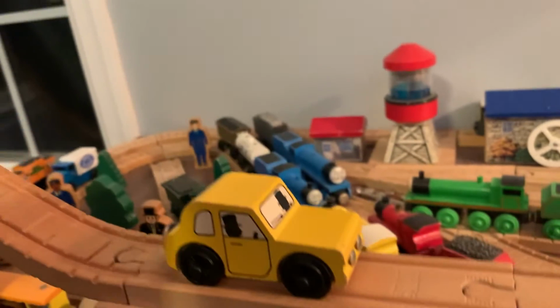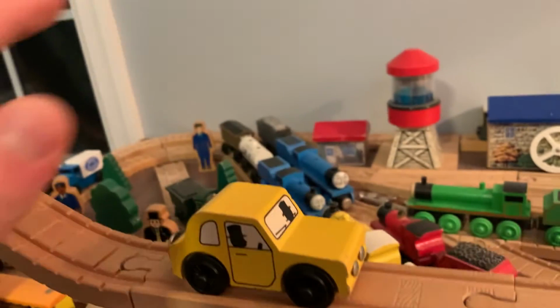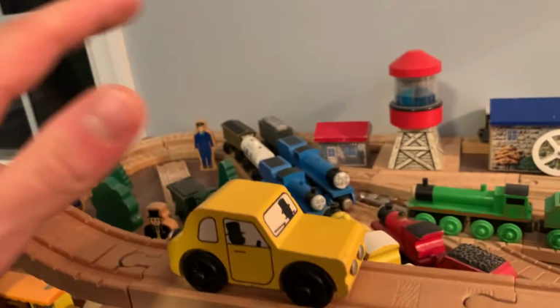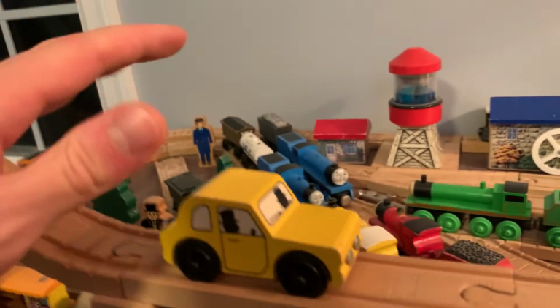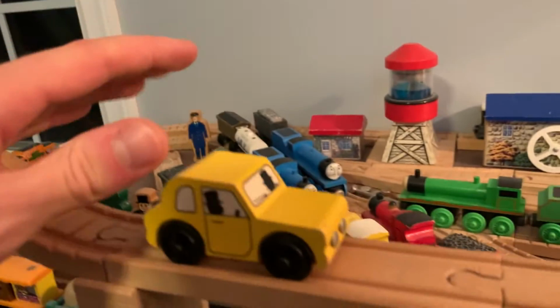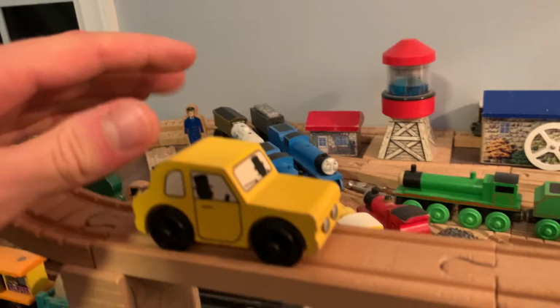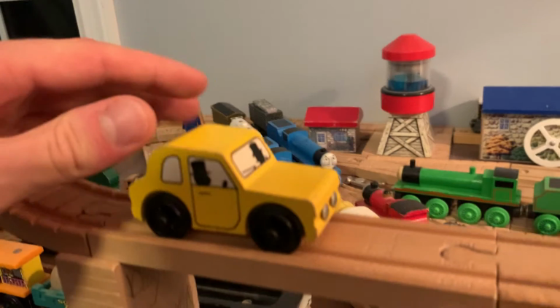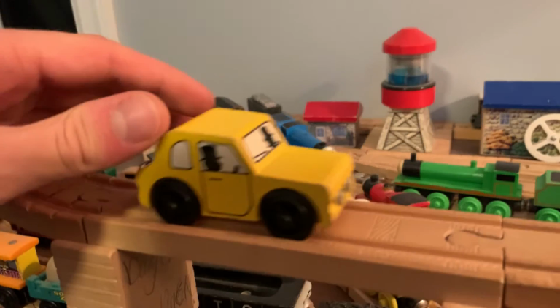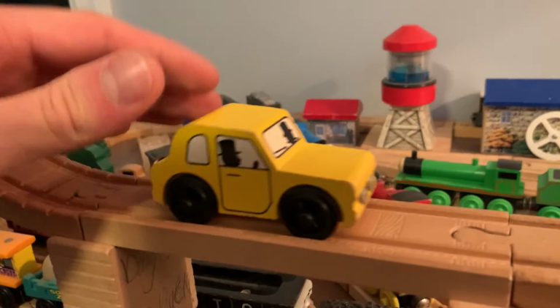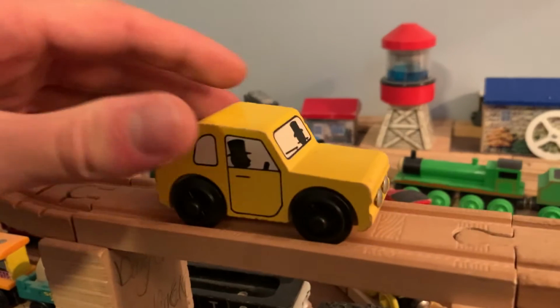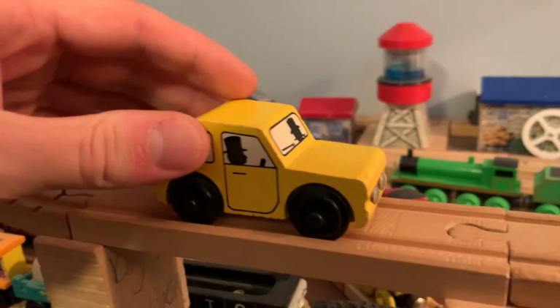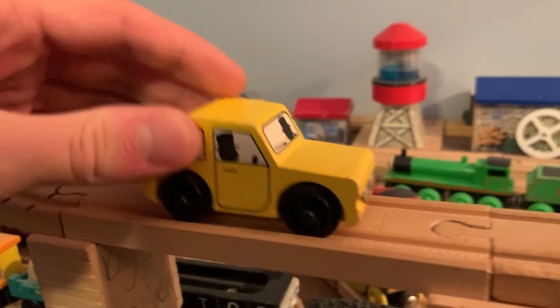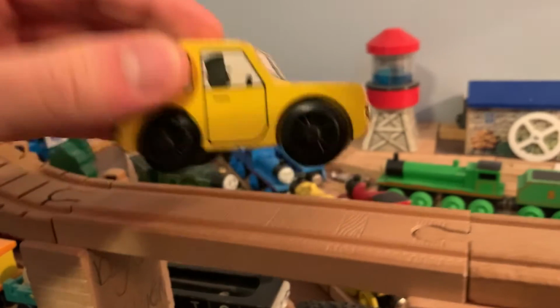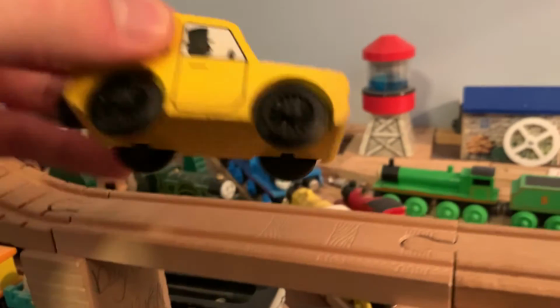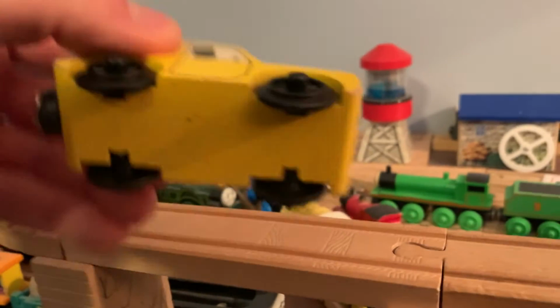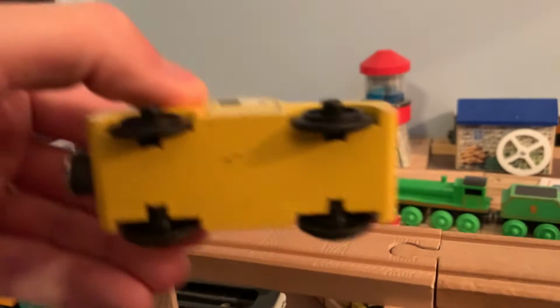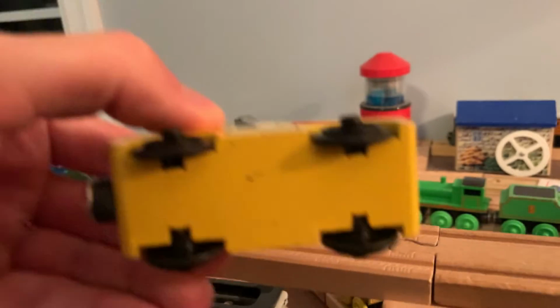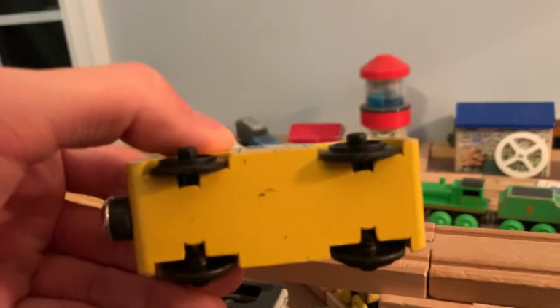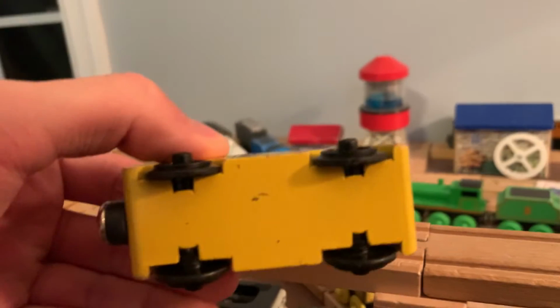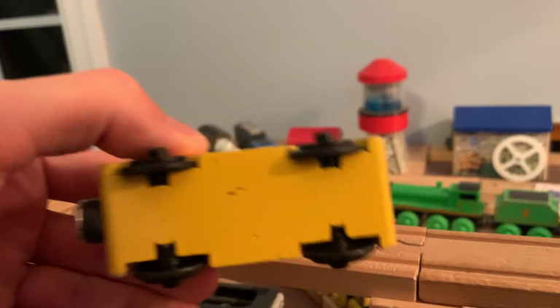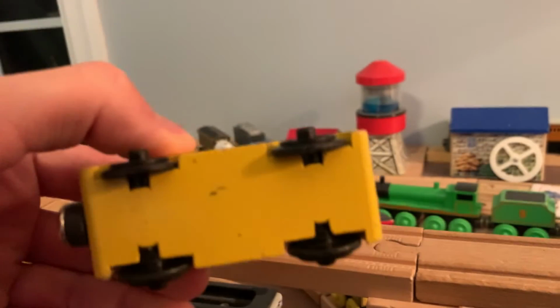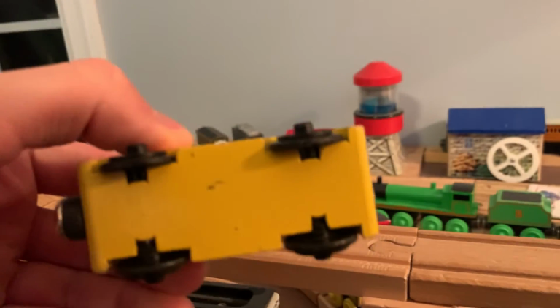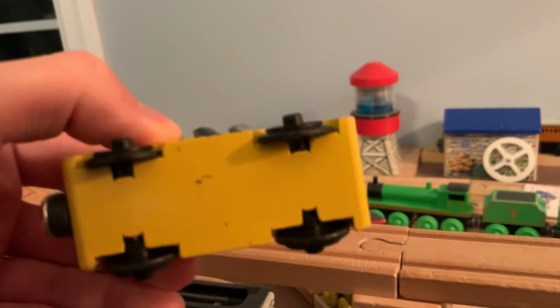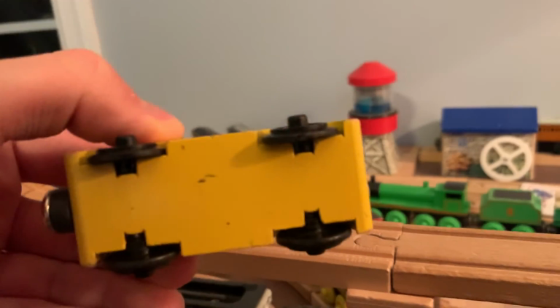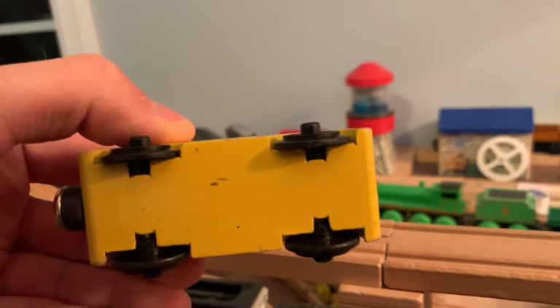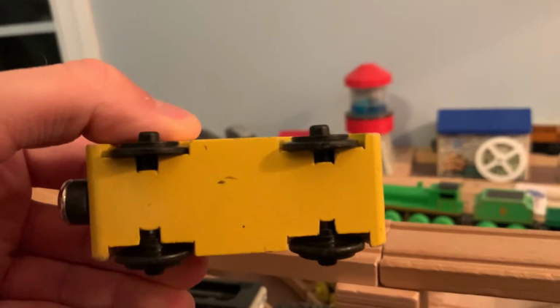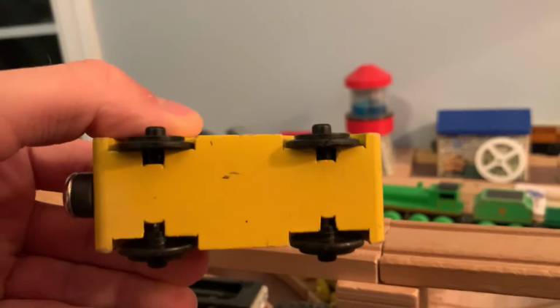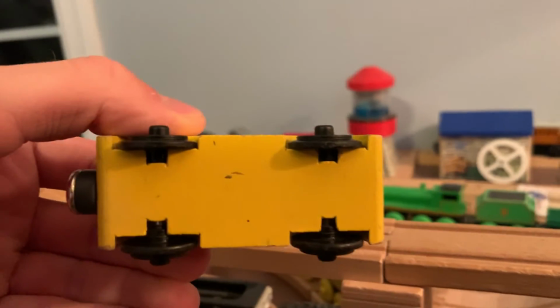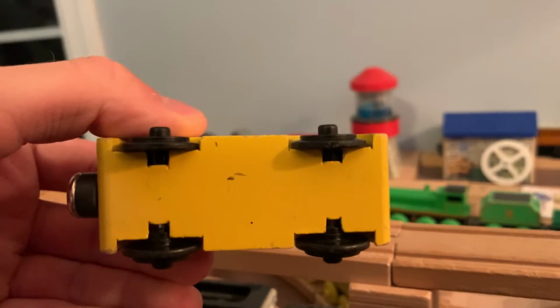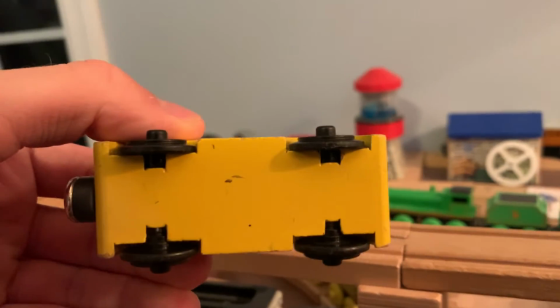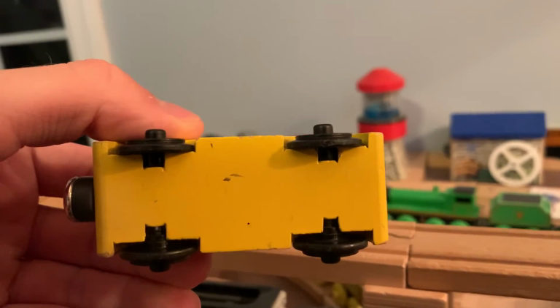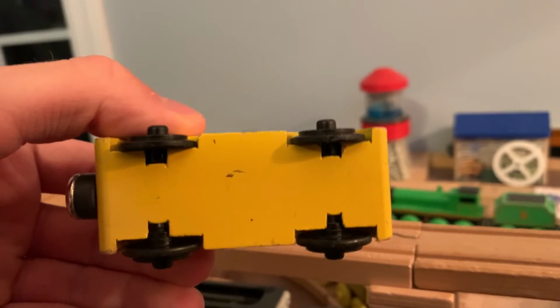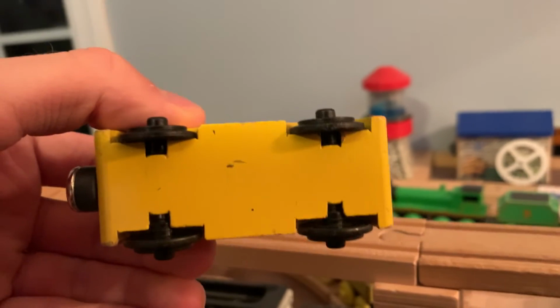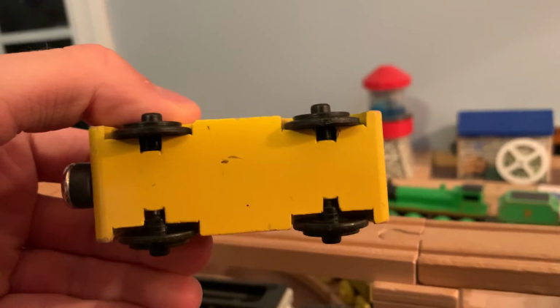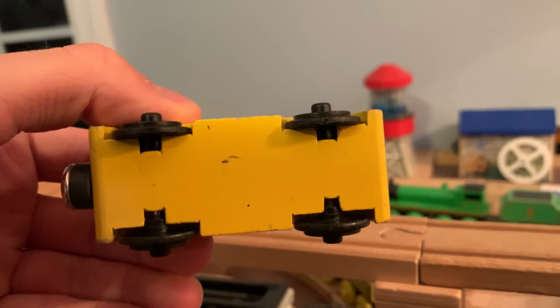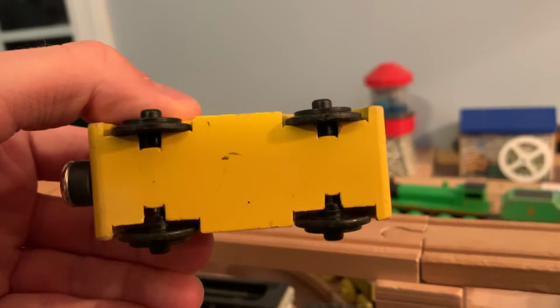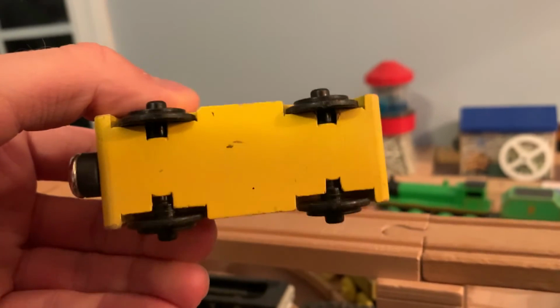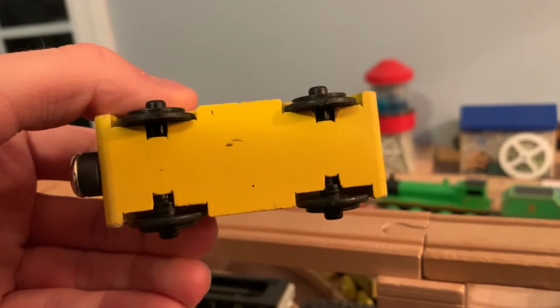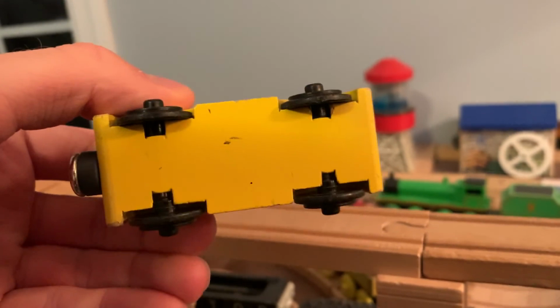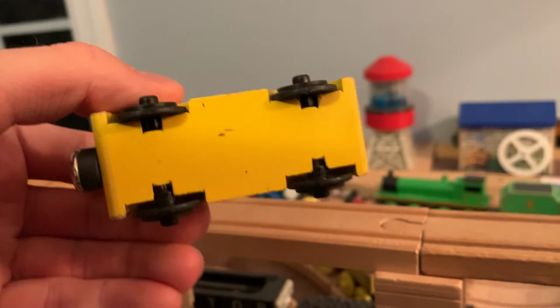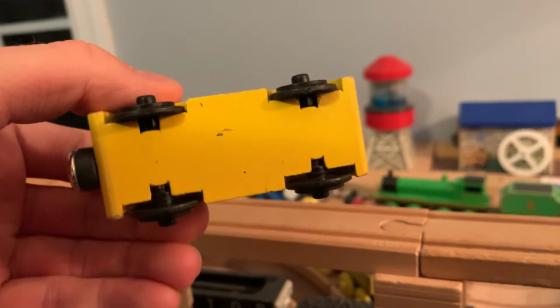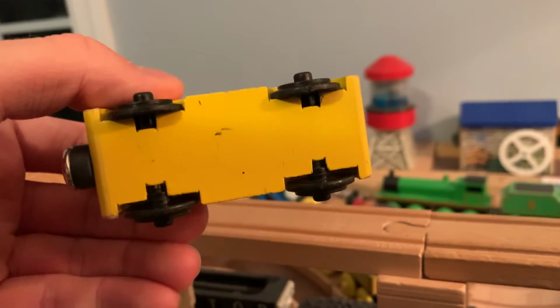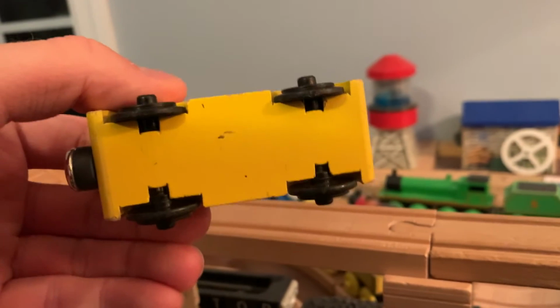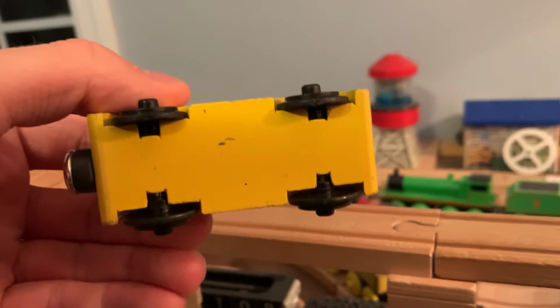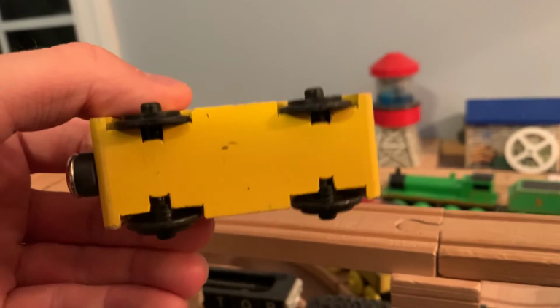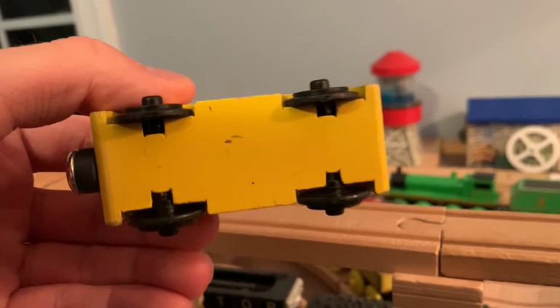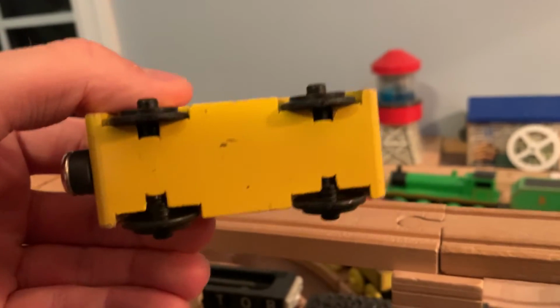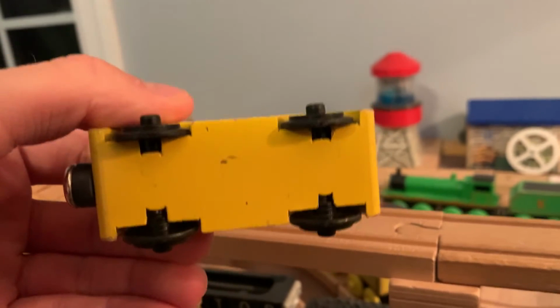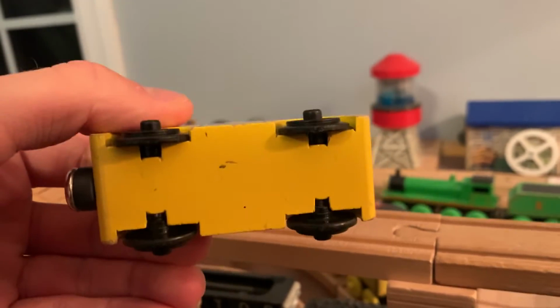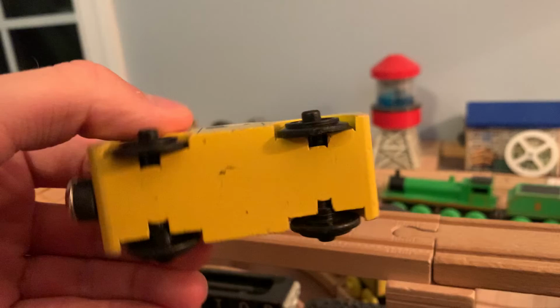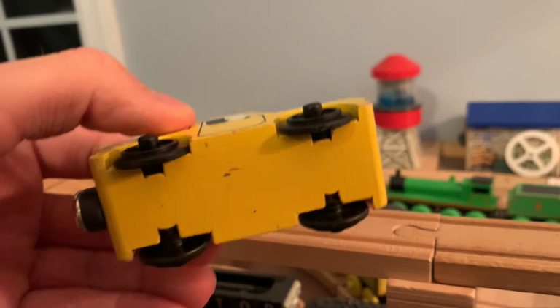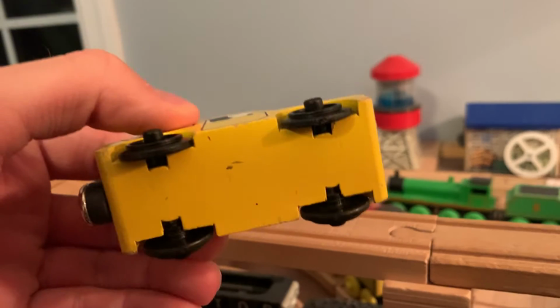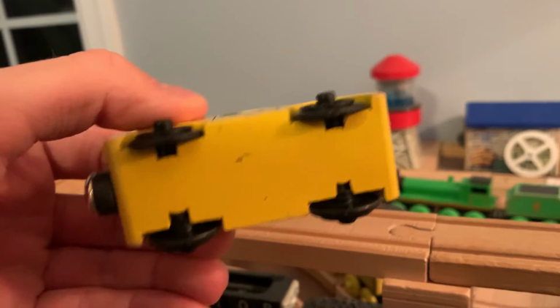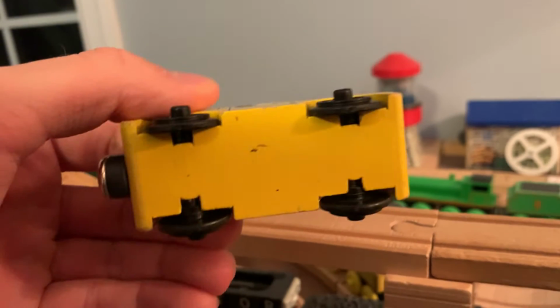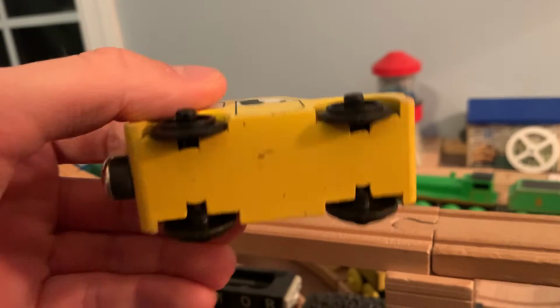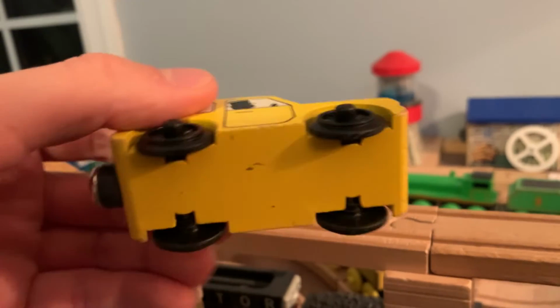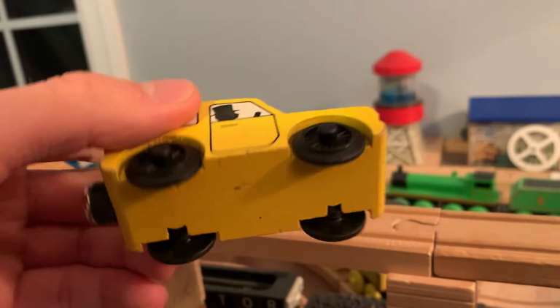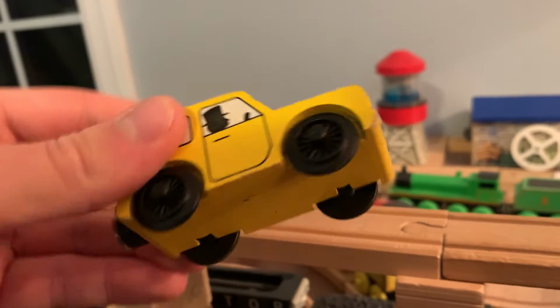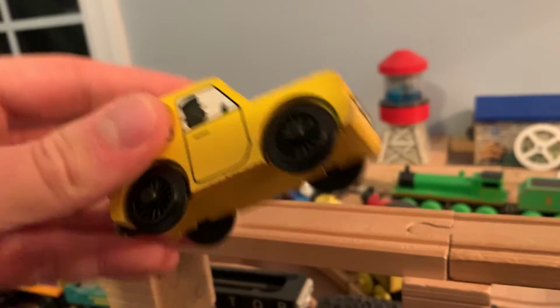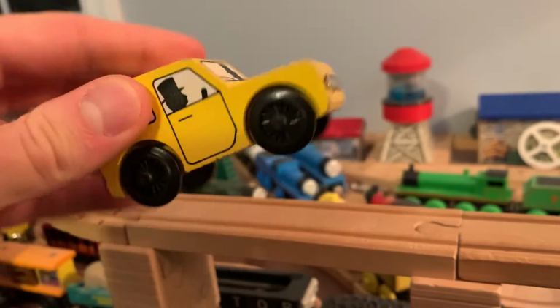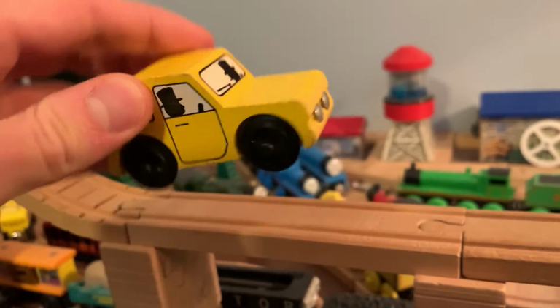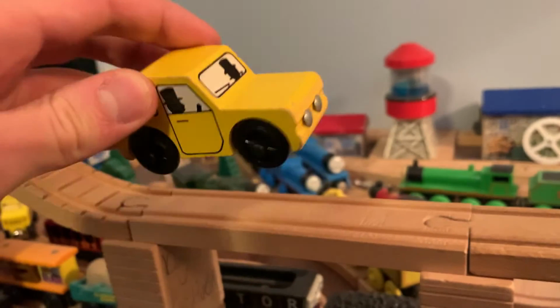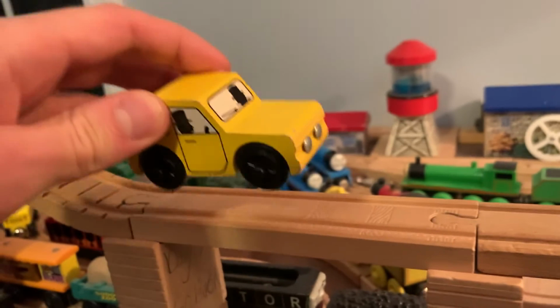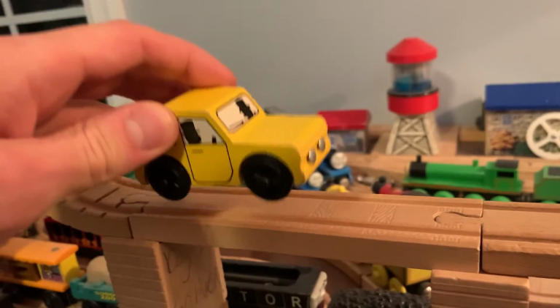As I said before, for some reason it has no staples on the bottom, despite all the other 1992 items having staples. But for some reason this one doesn't.